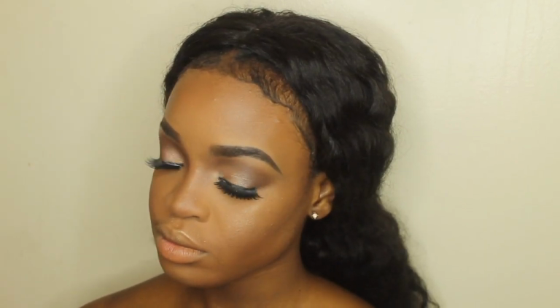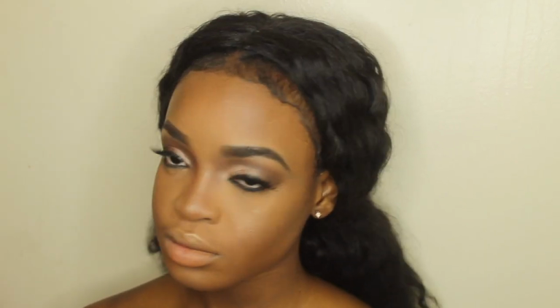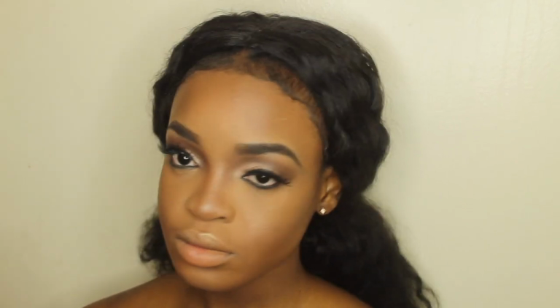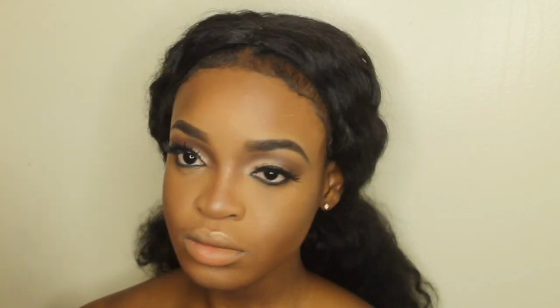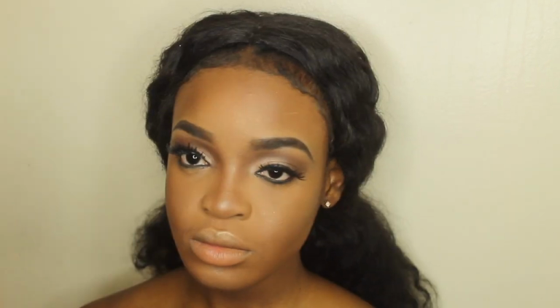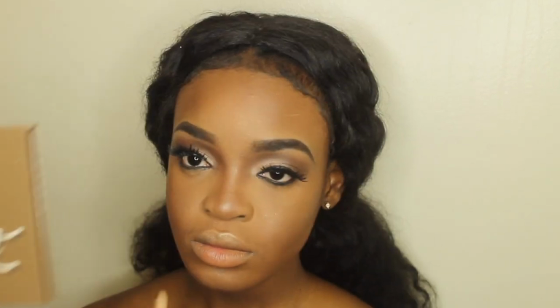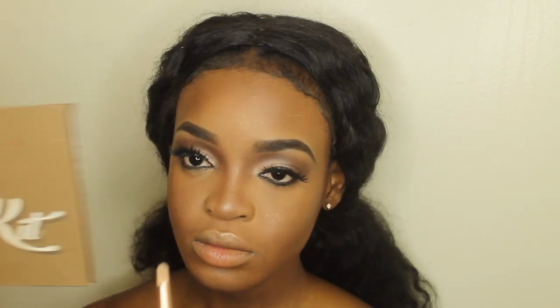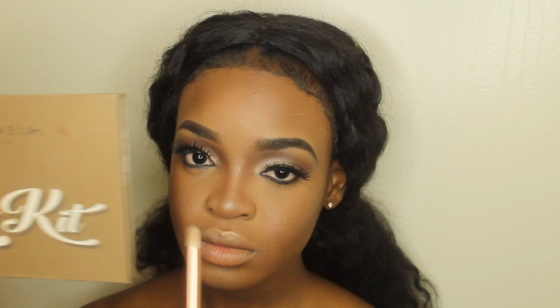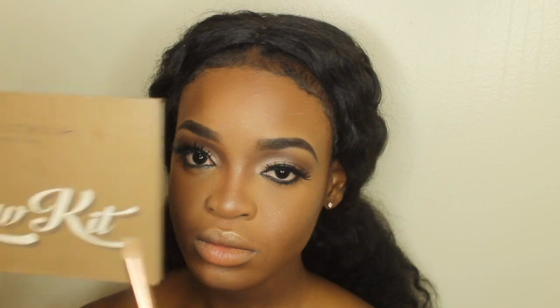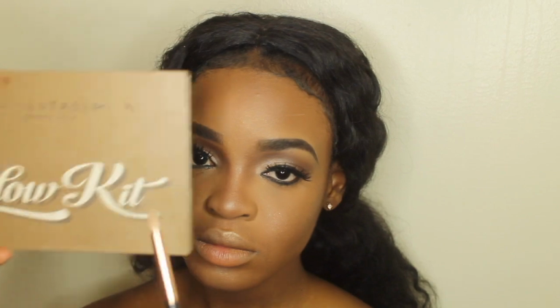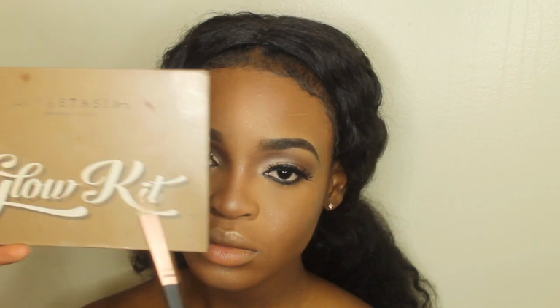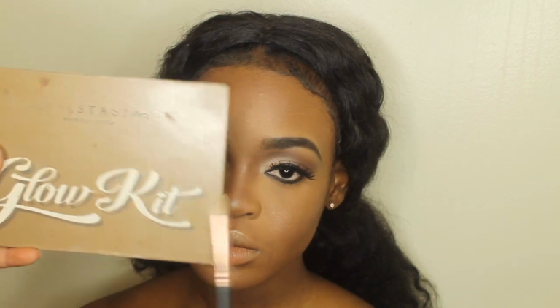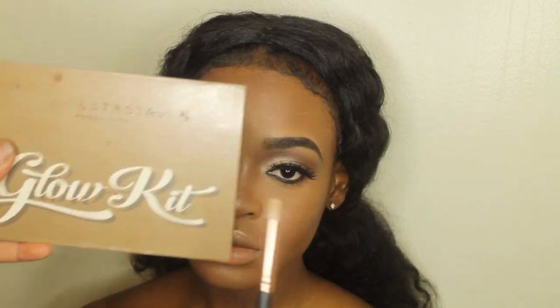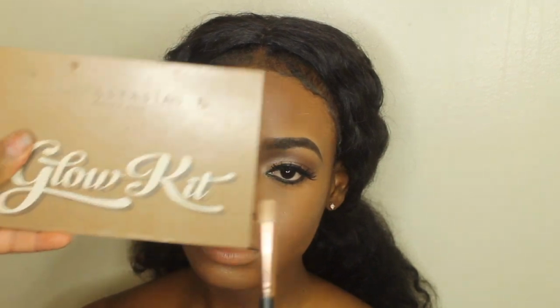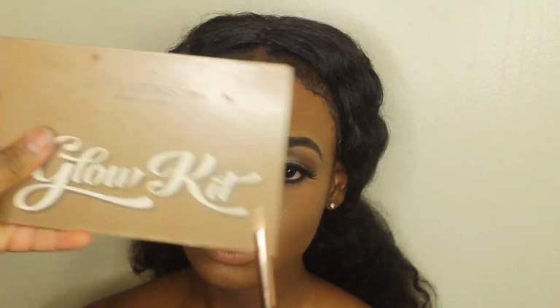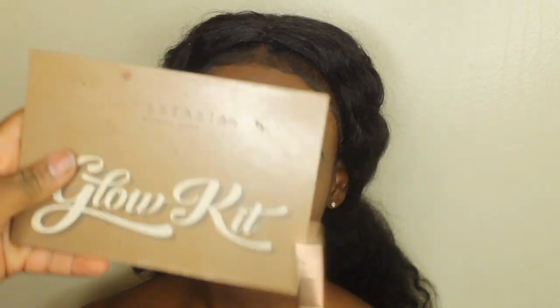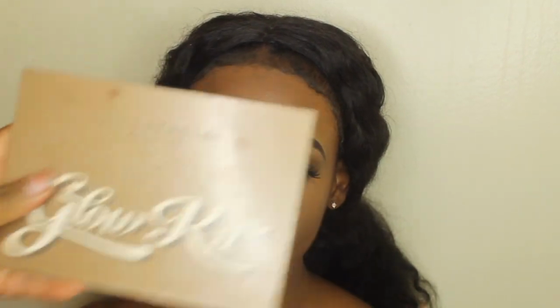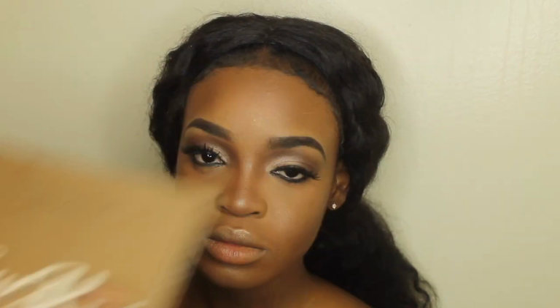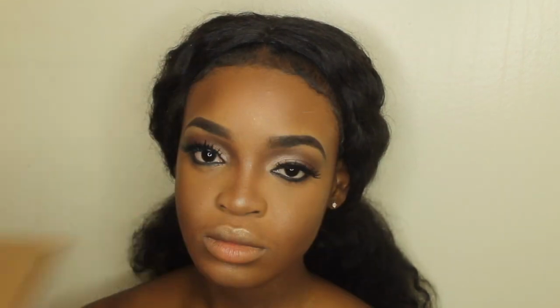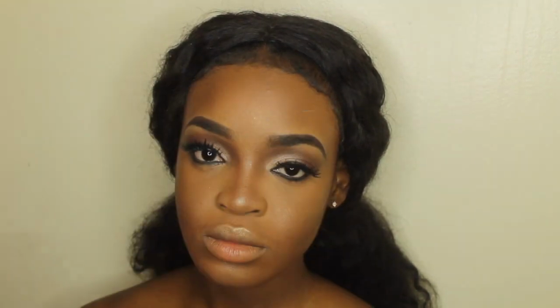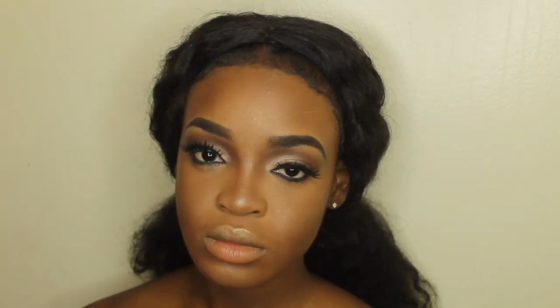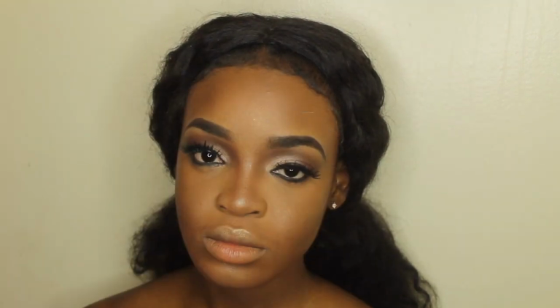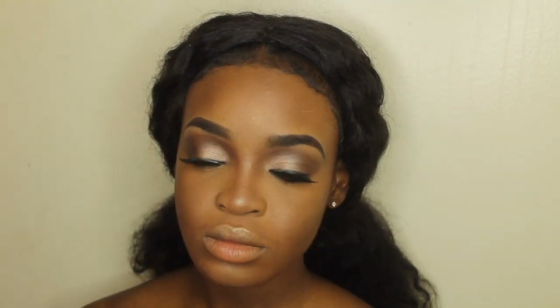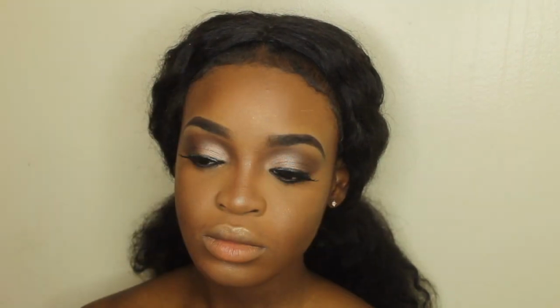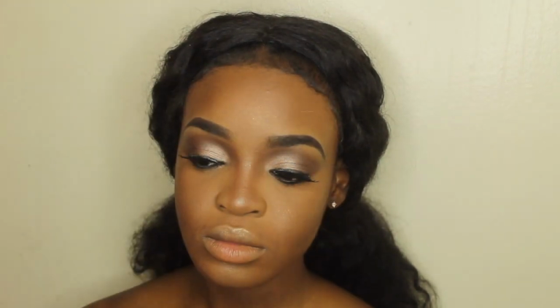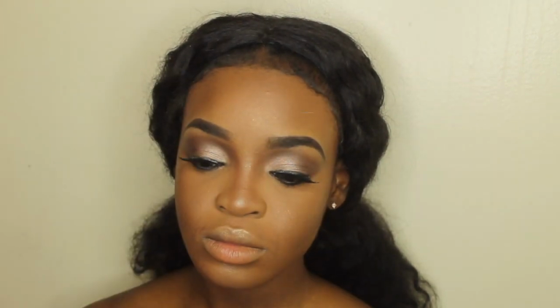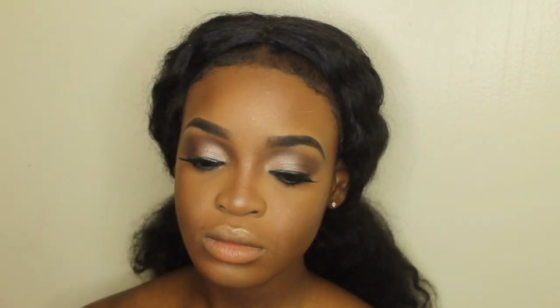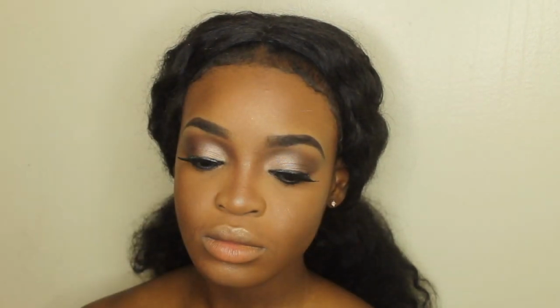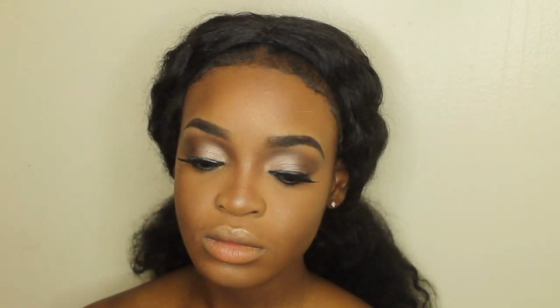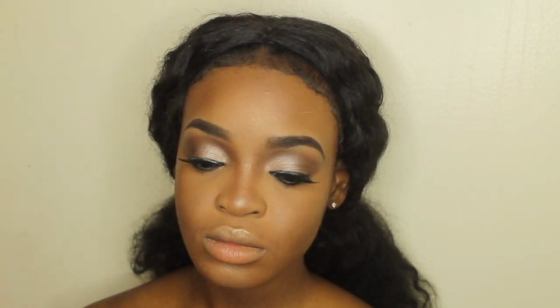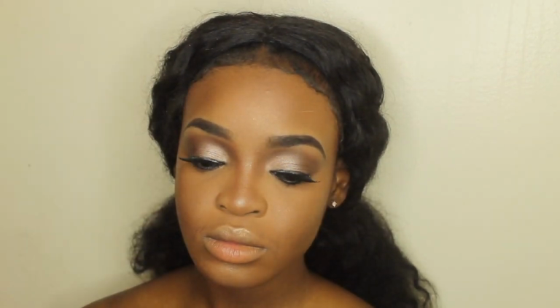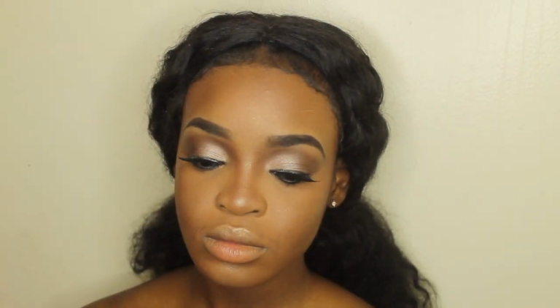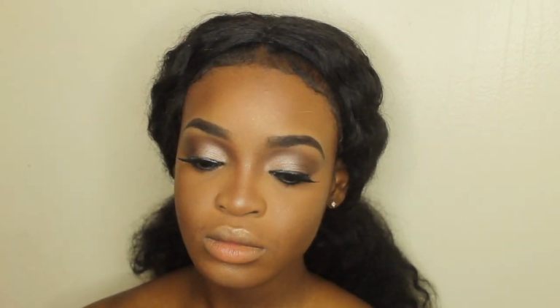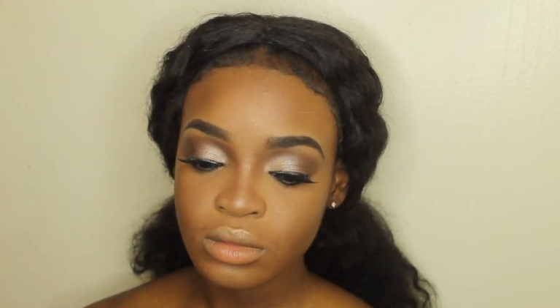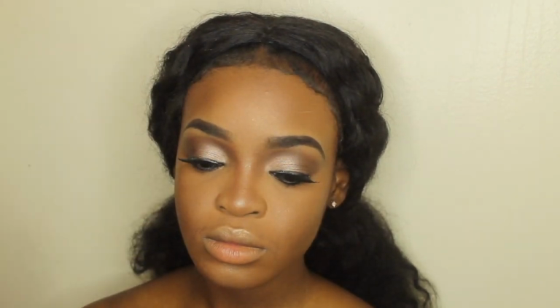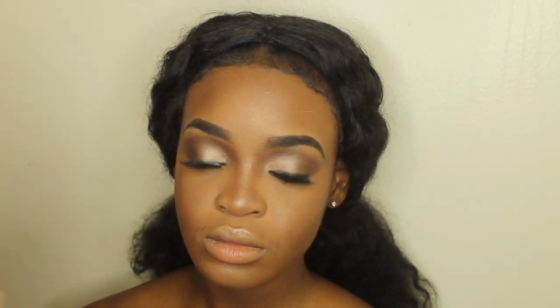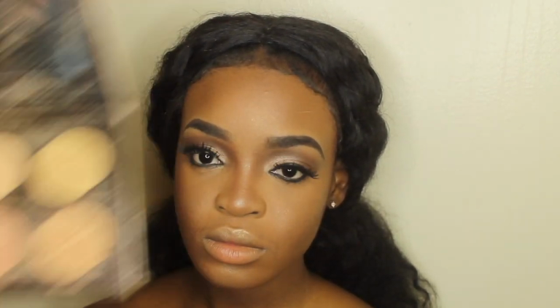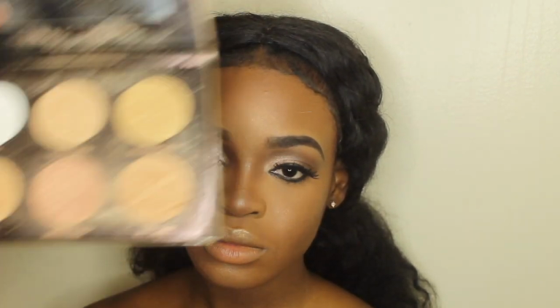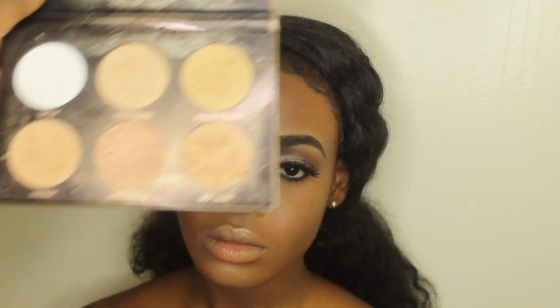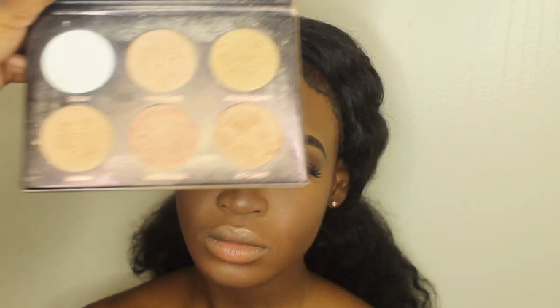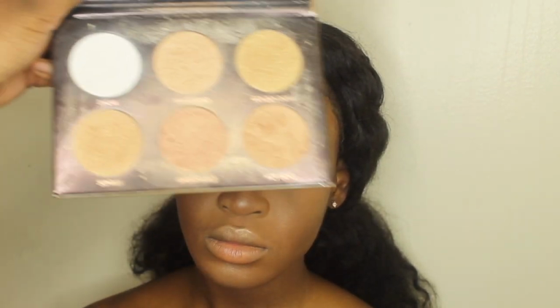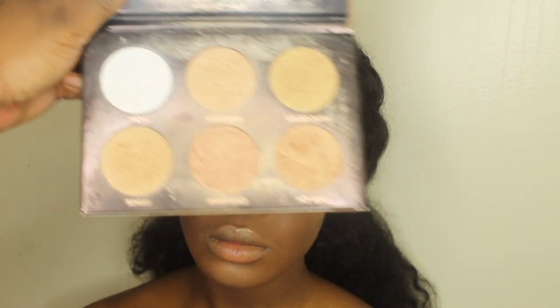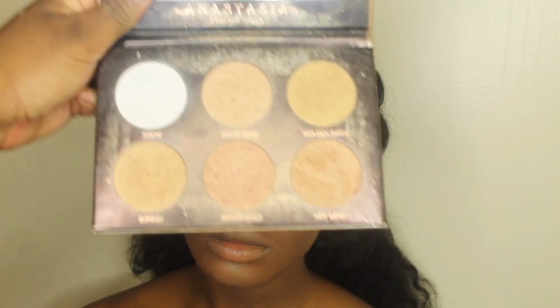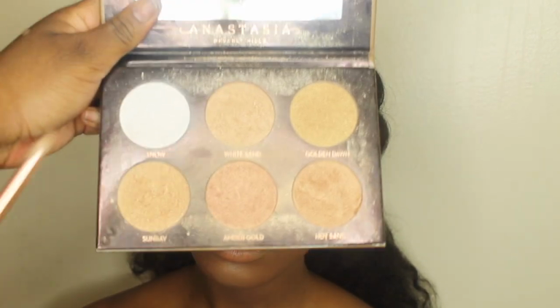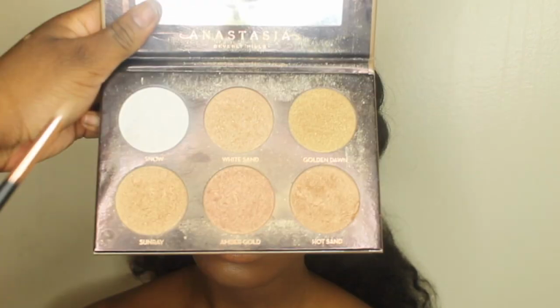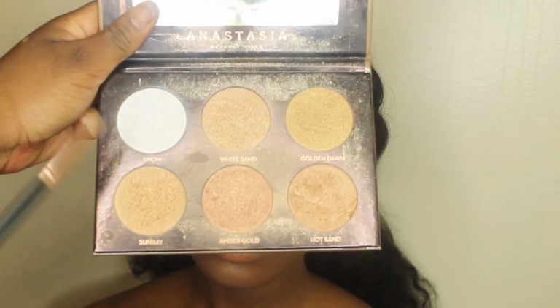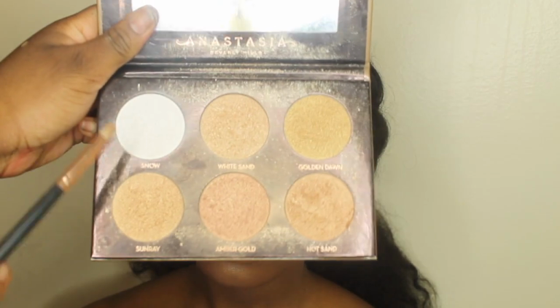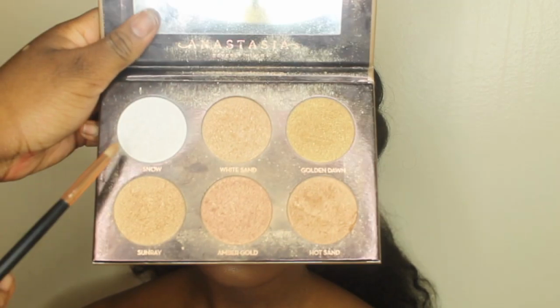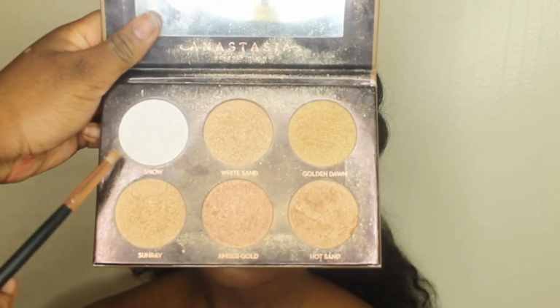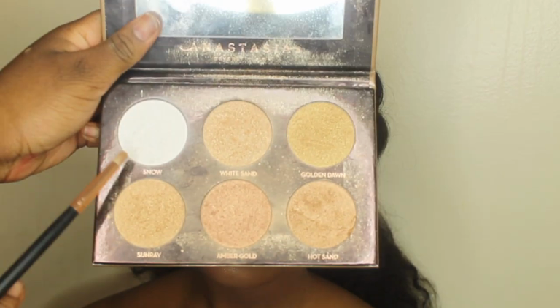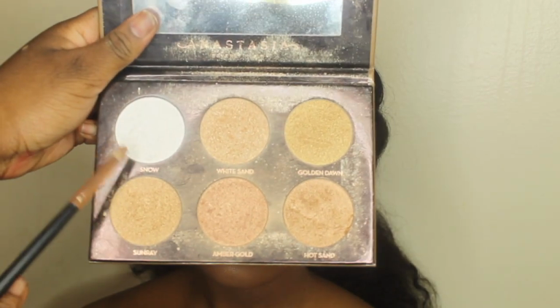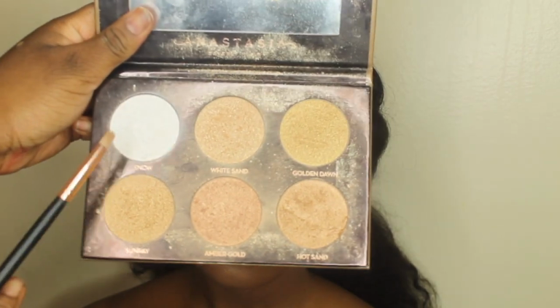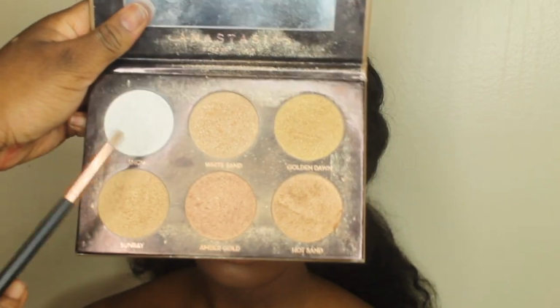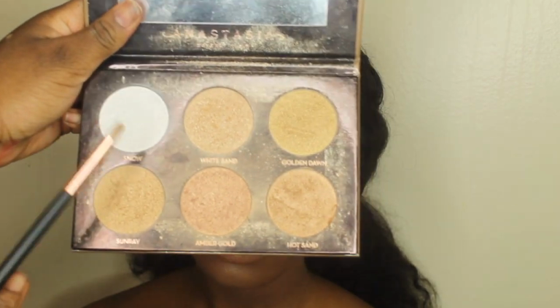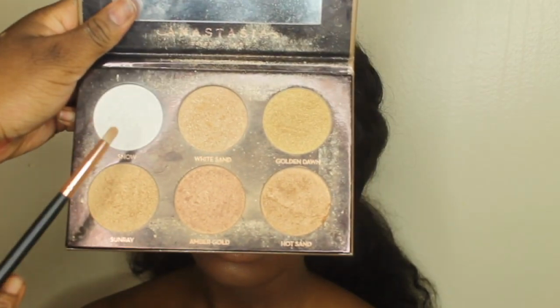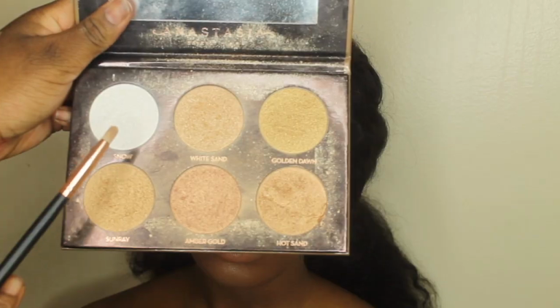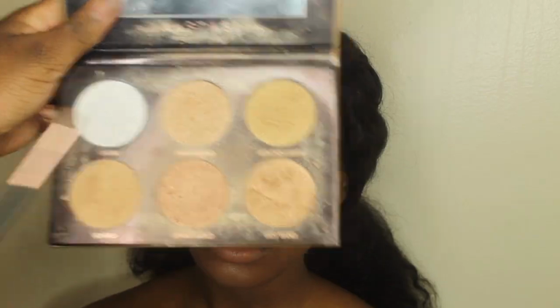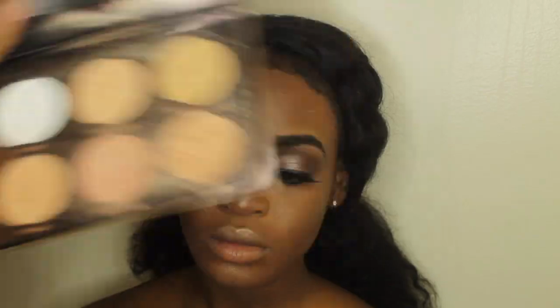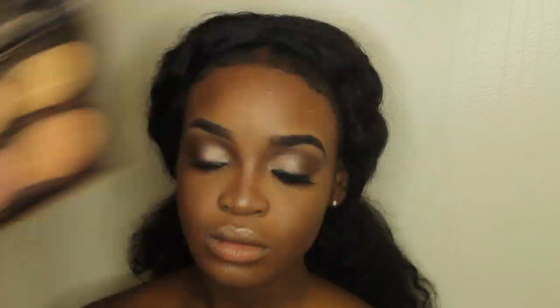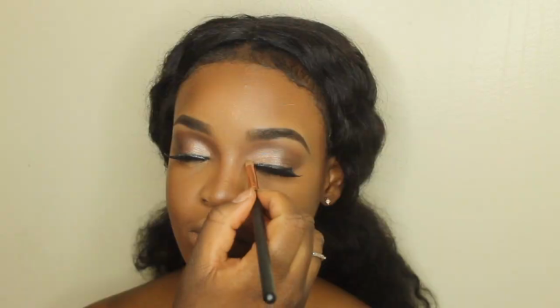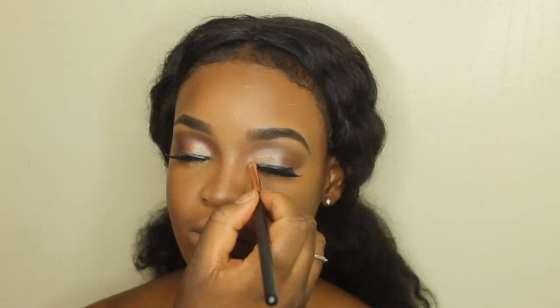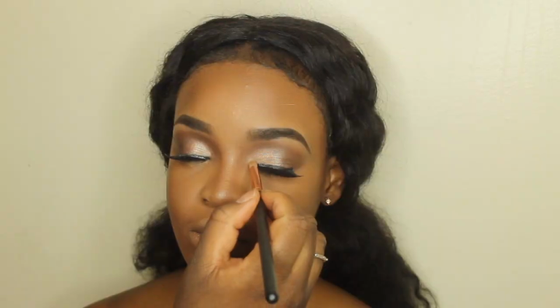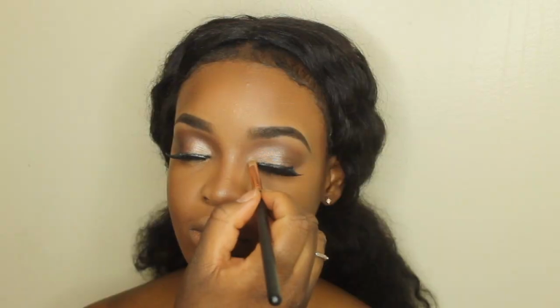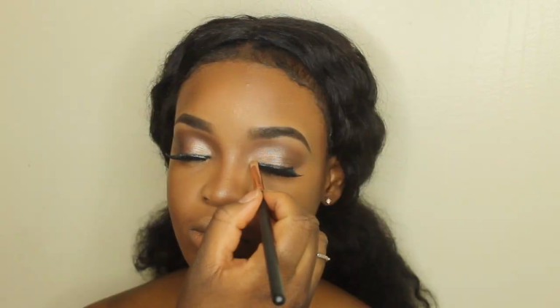I'm going to go back into my Glow Kit to take the color Snow and pop it in the inner corners of her eyes. This is what's going to make her eyes really pop.